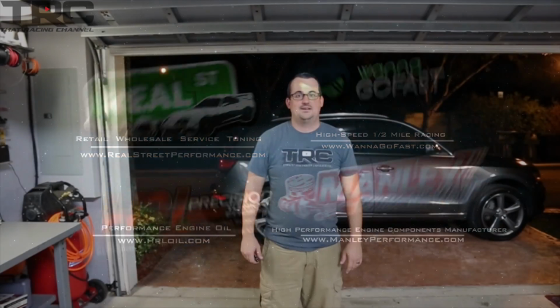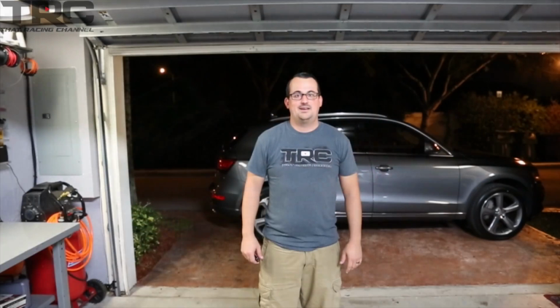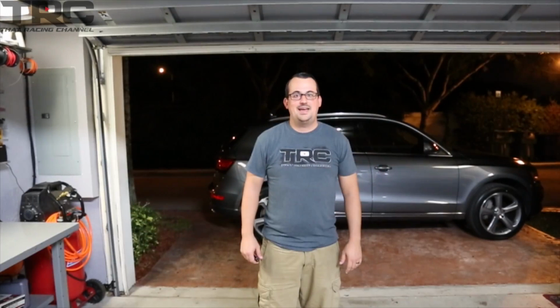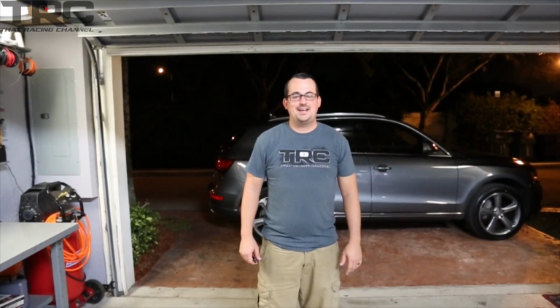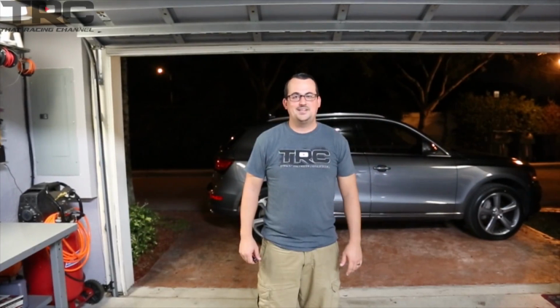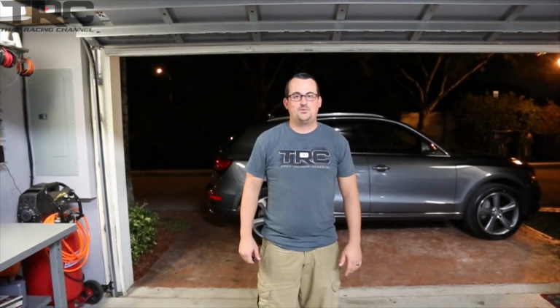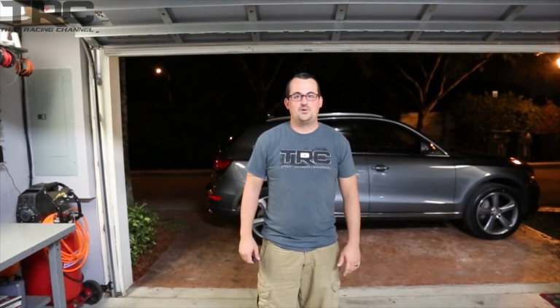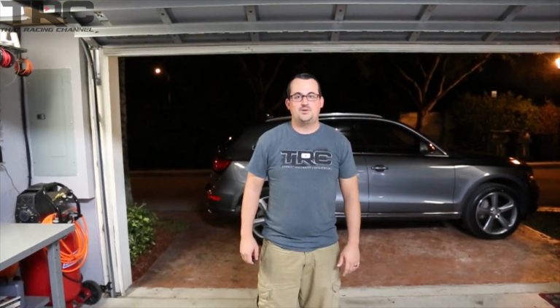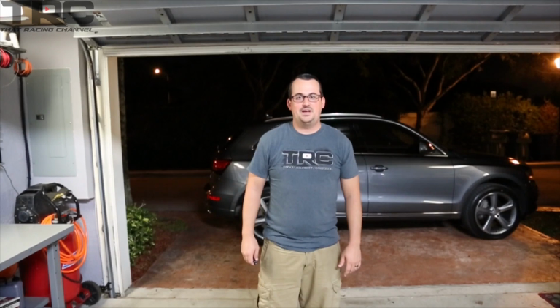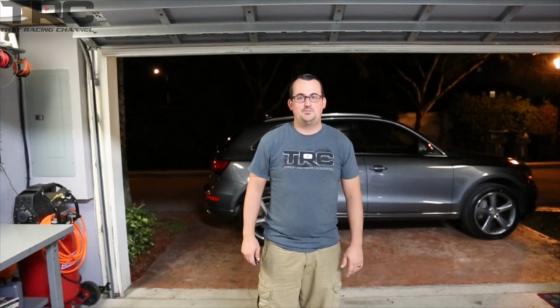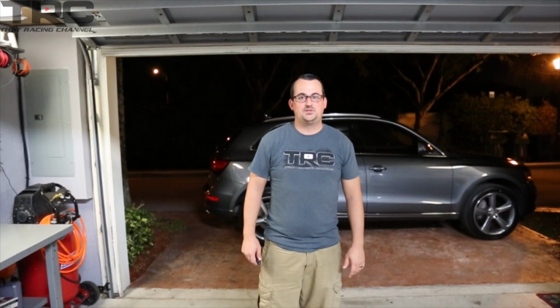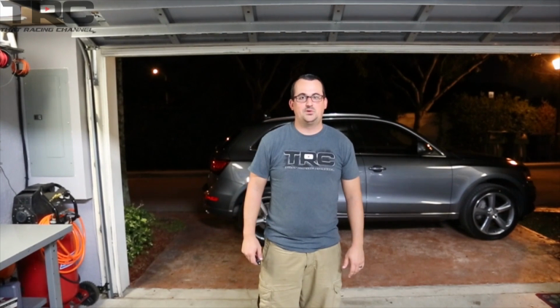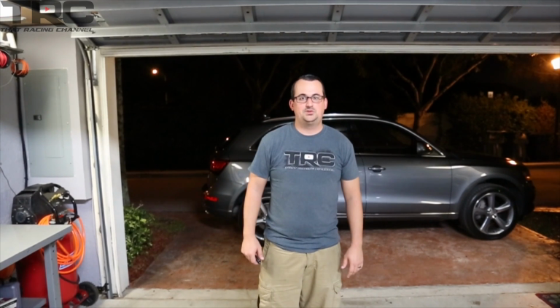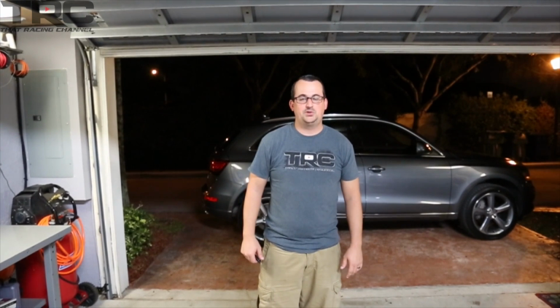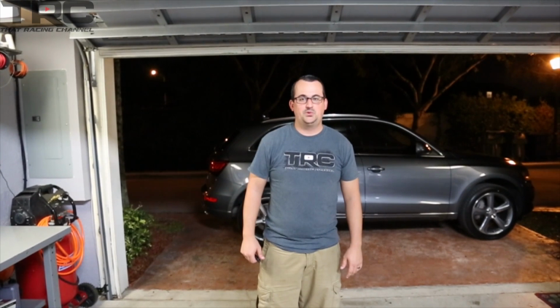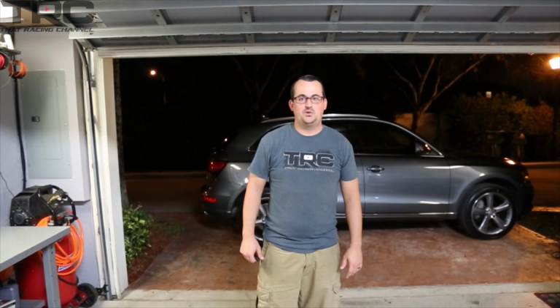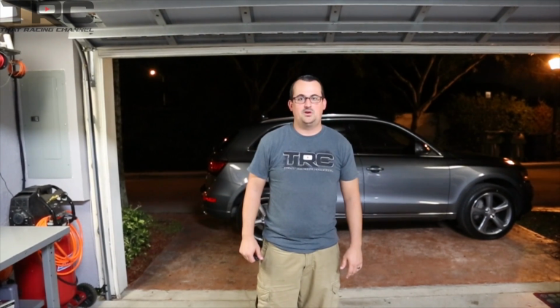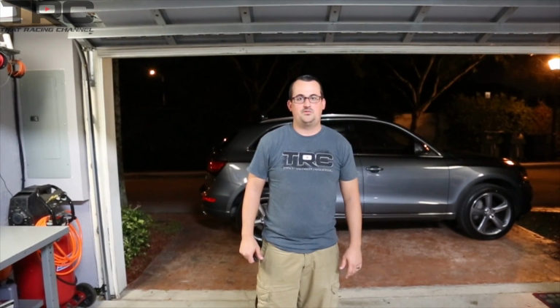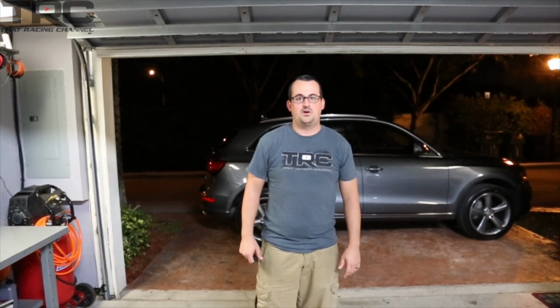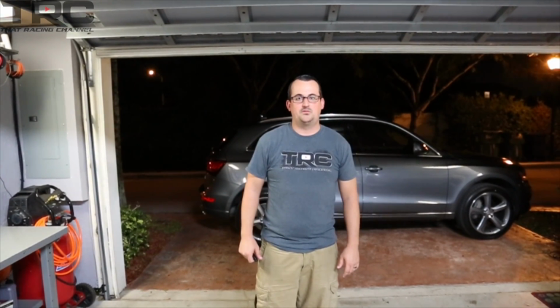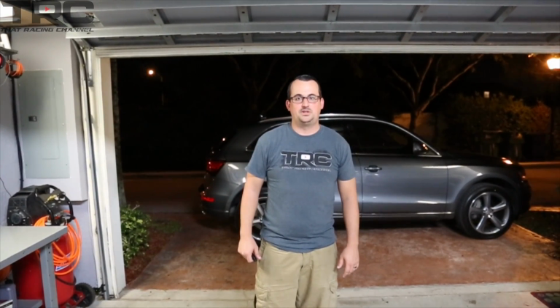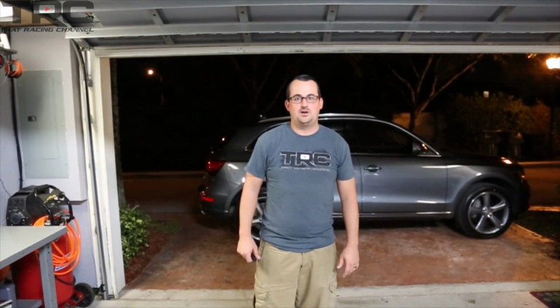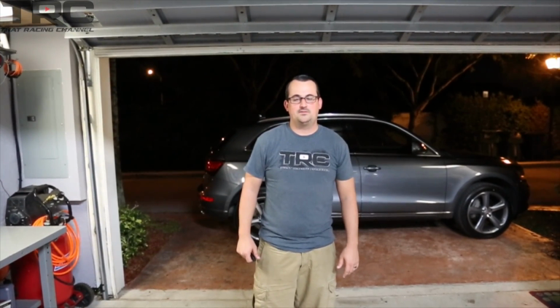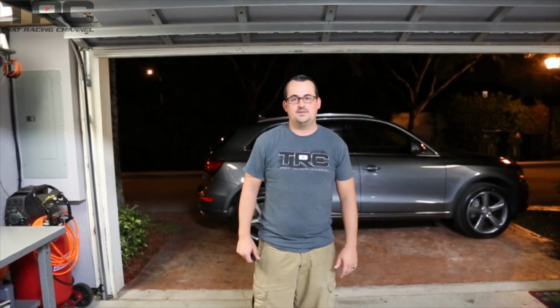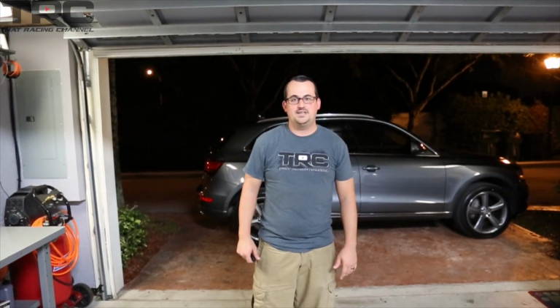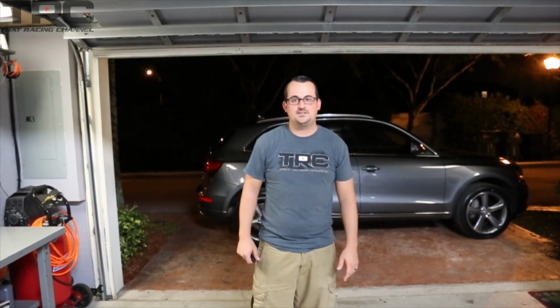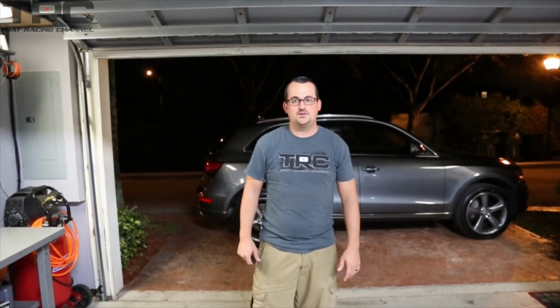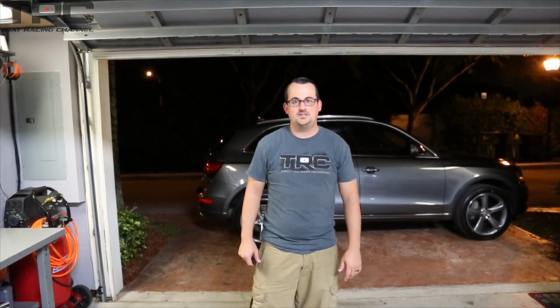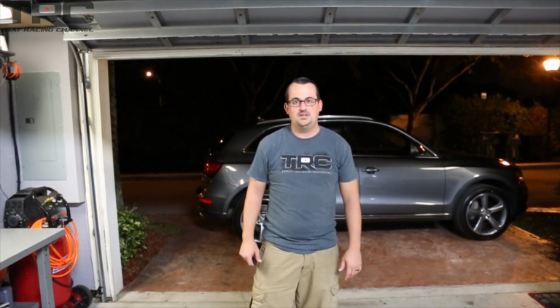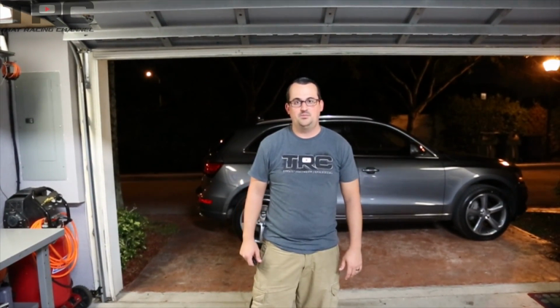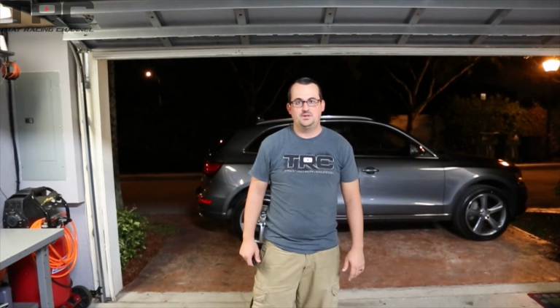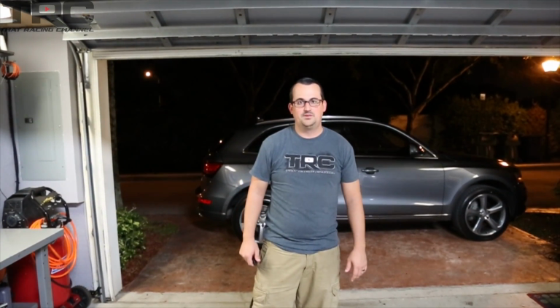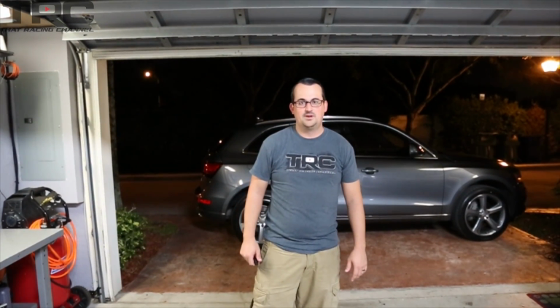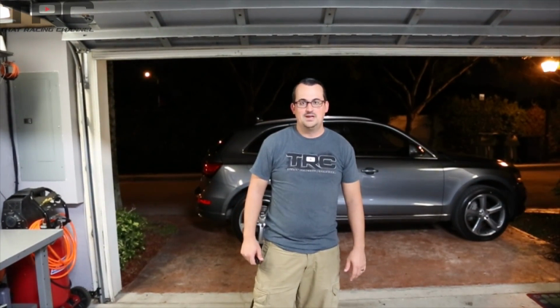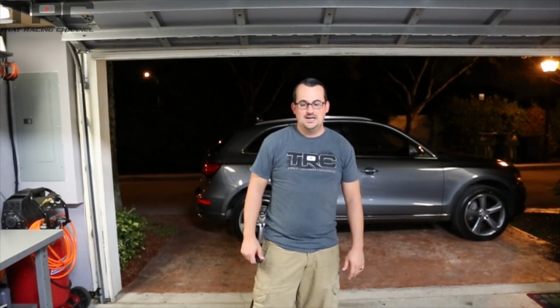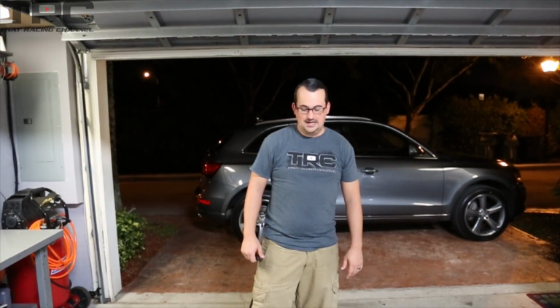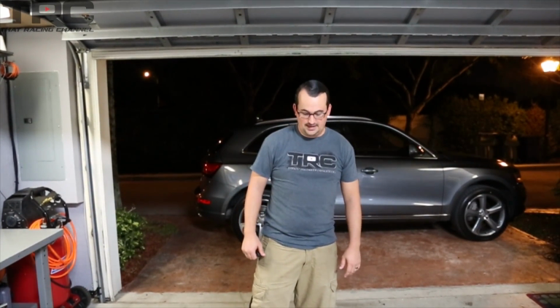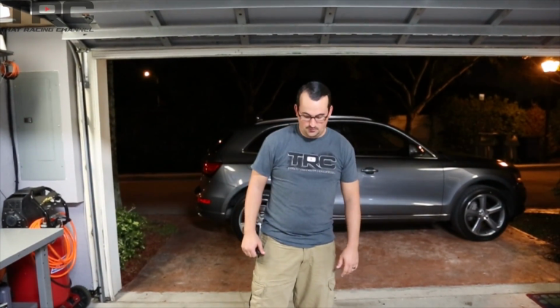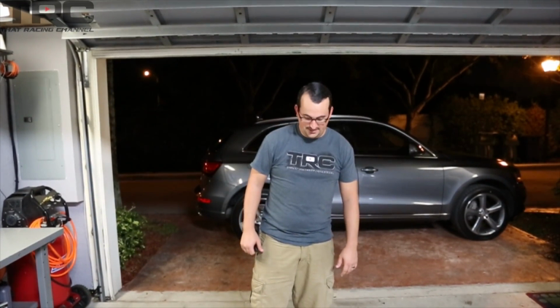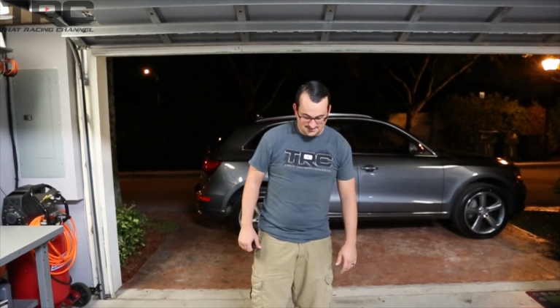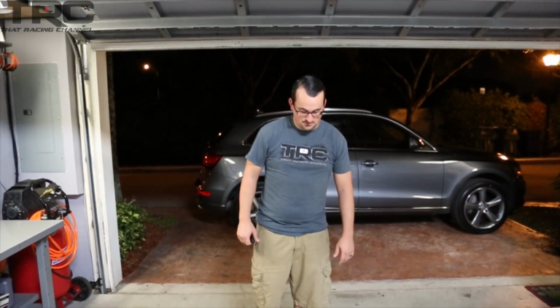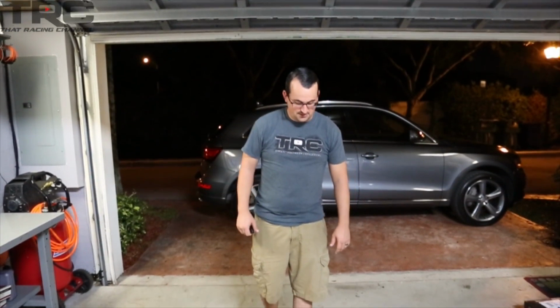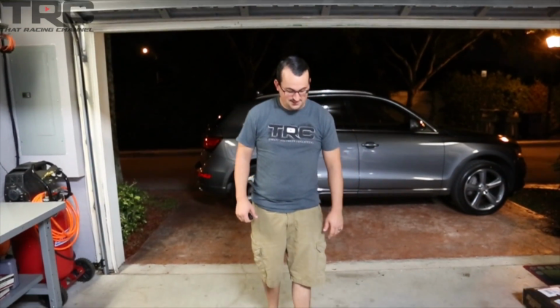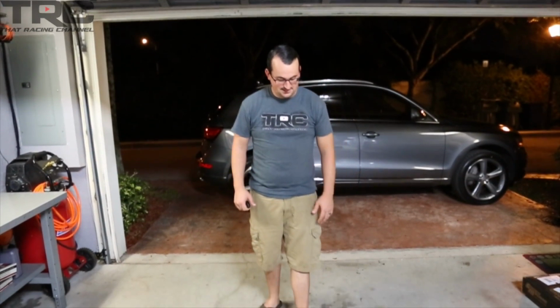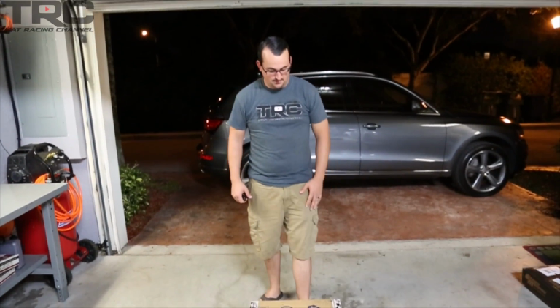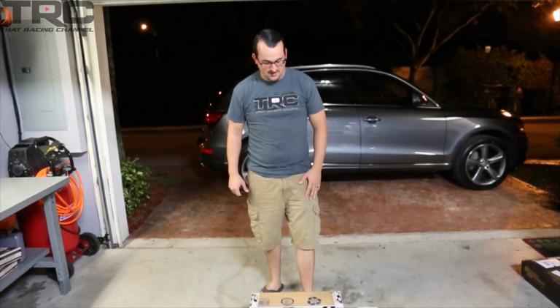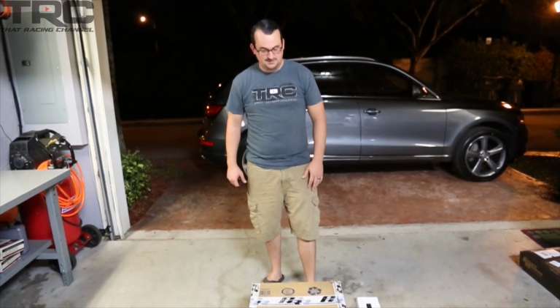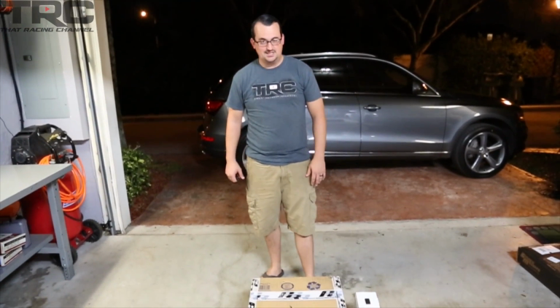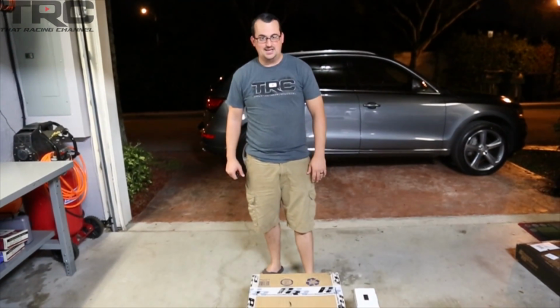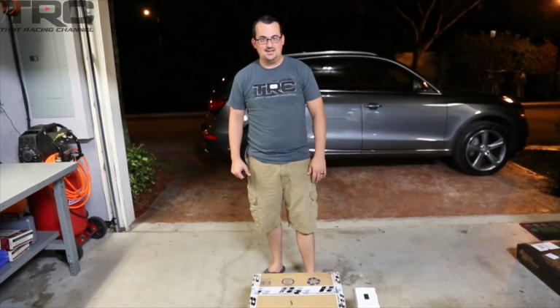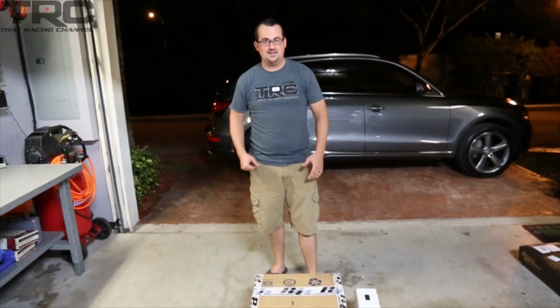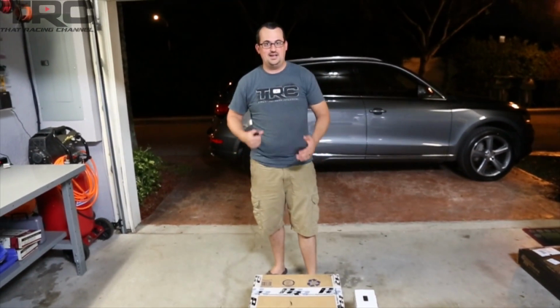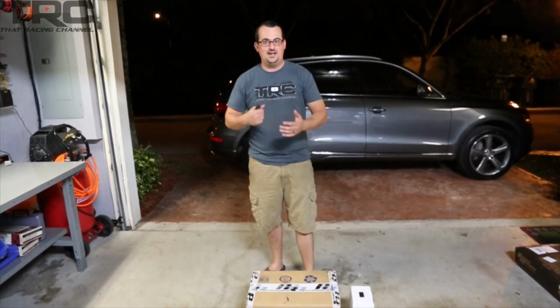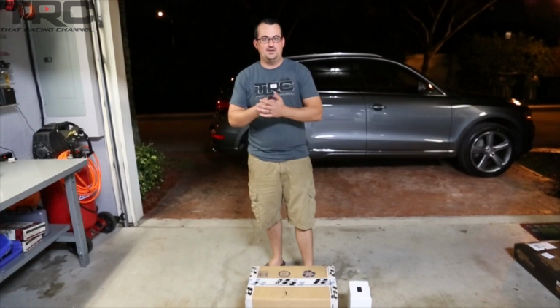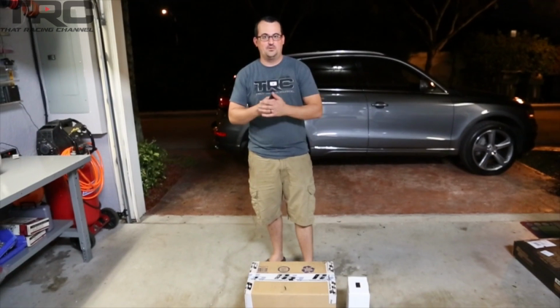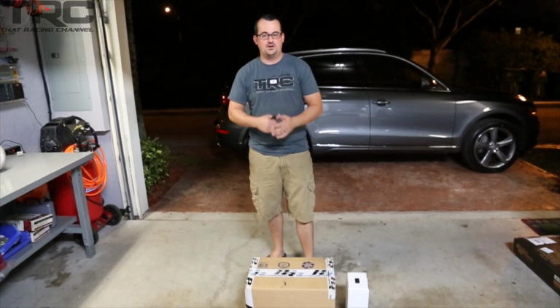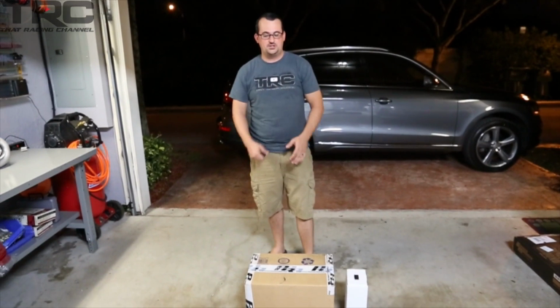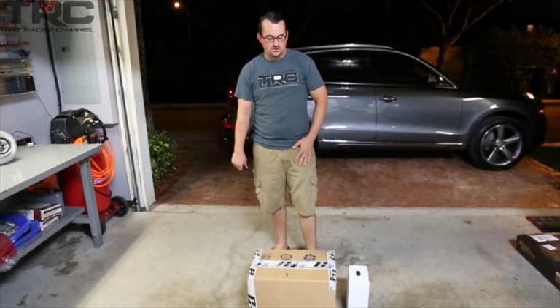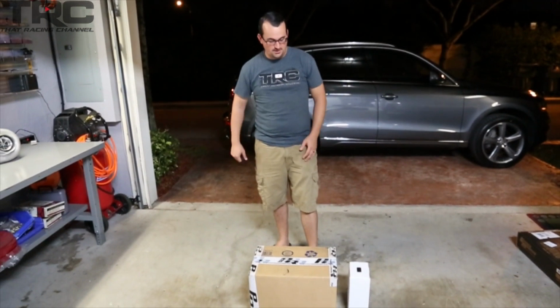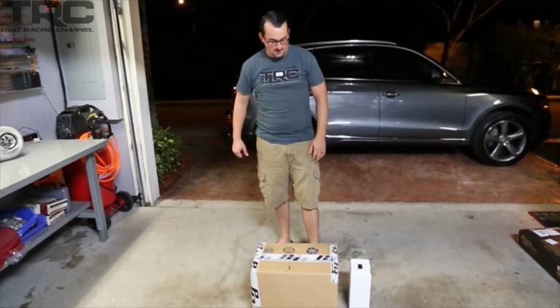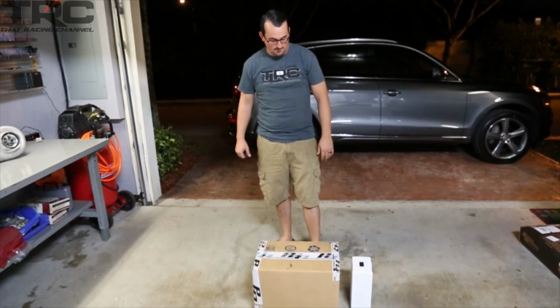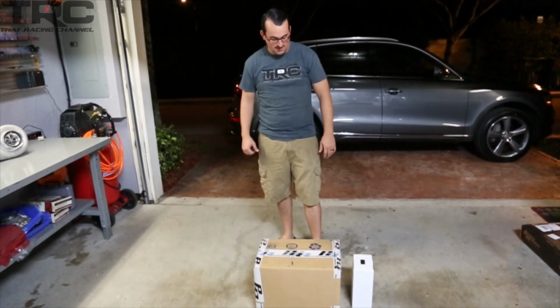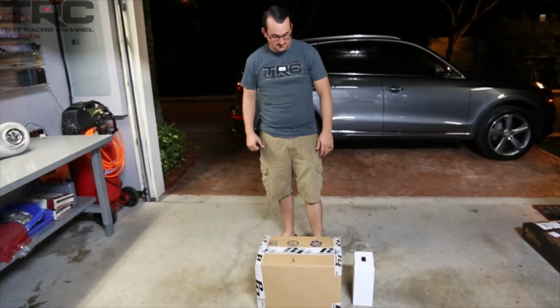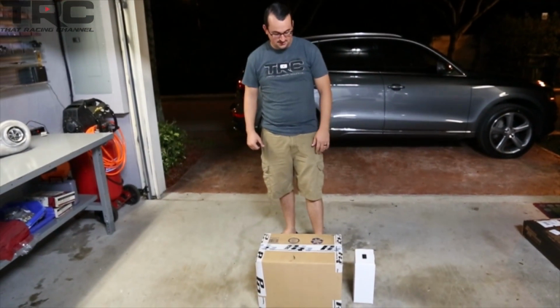Hey guys, welcome to episode 2 of our vlog for the S13 build. We got some goodies in the mail today and we're going to show the unboxing.